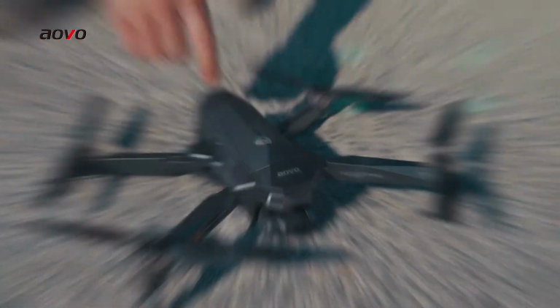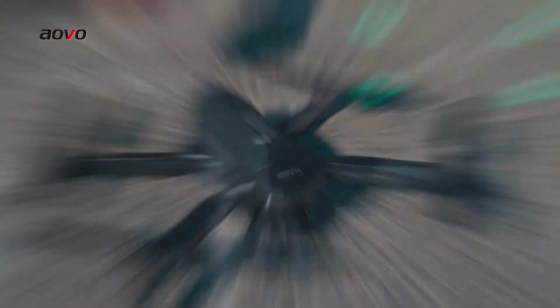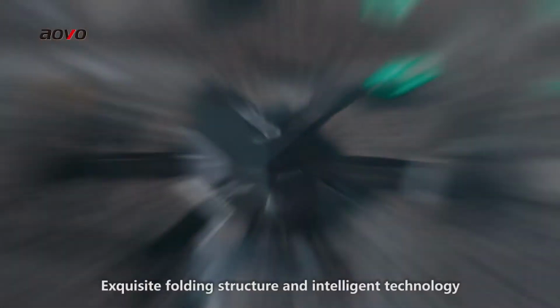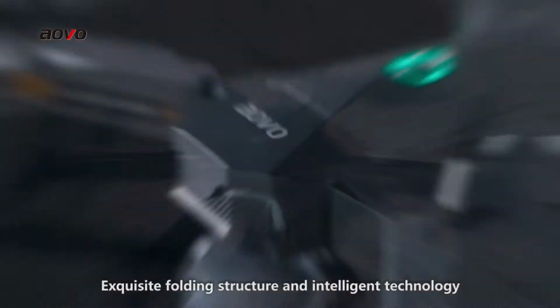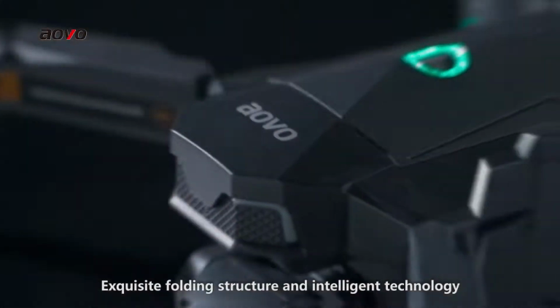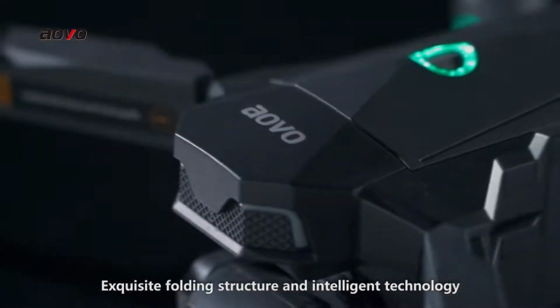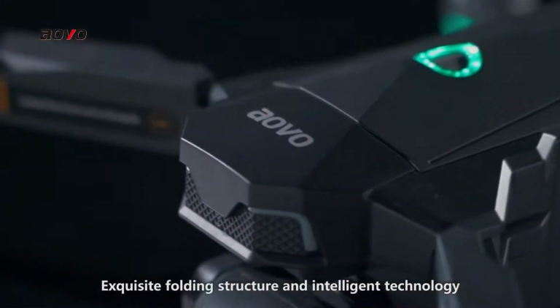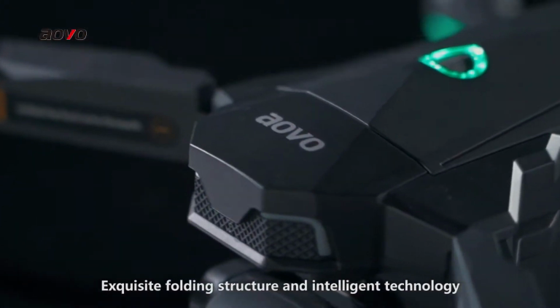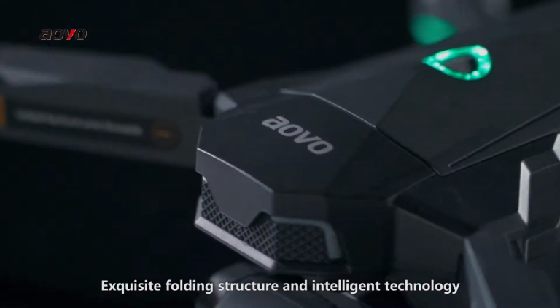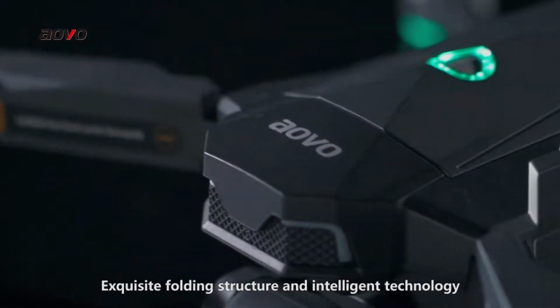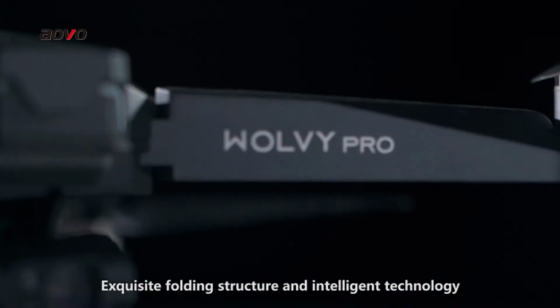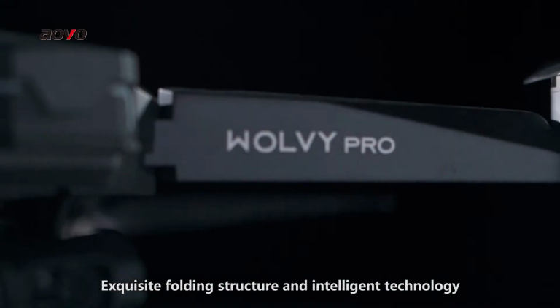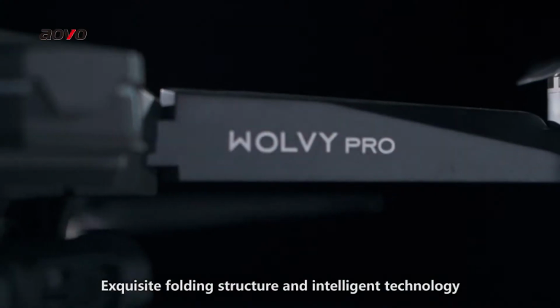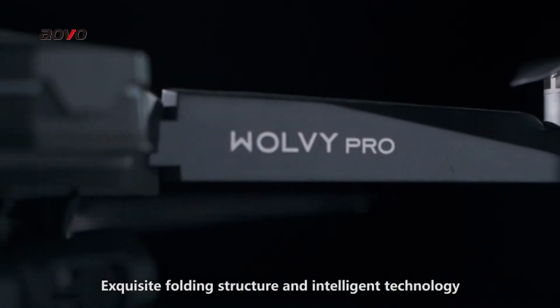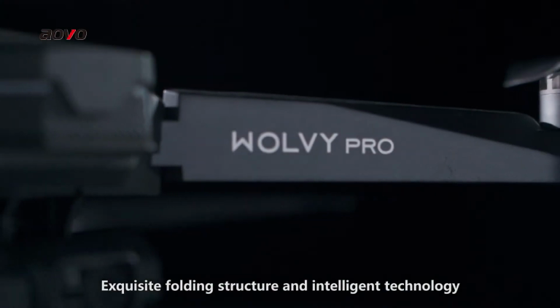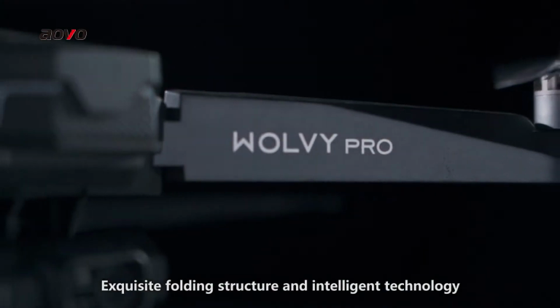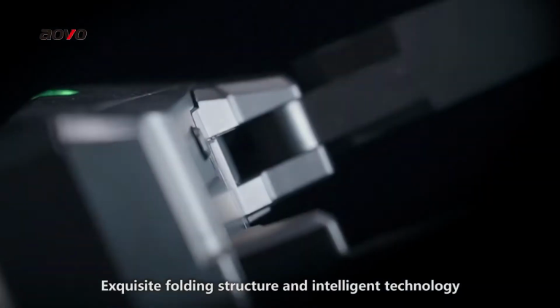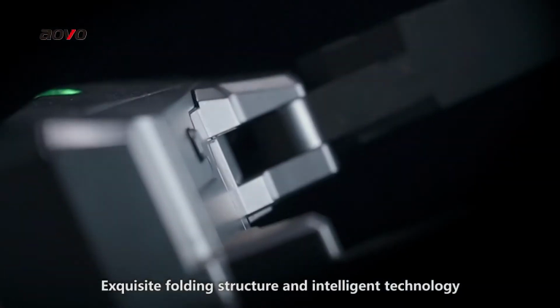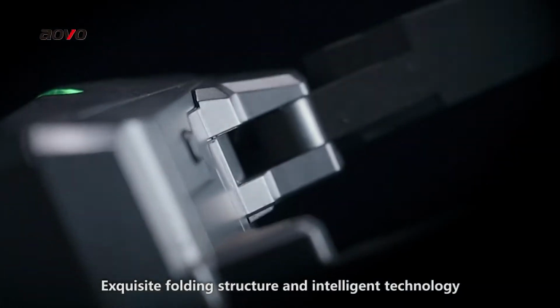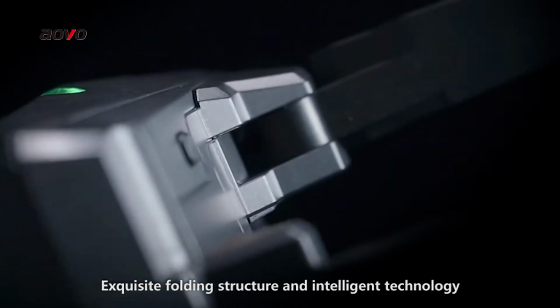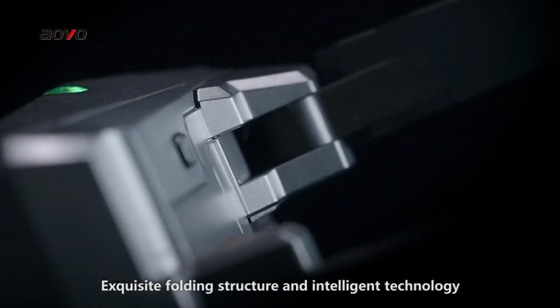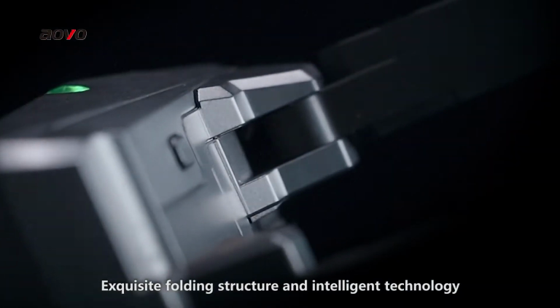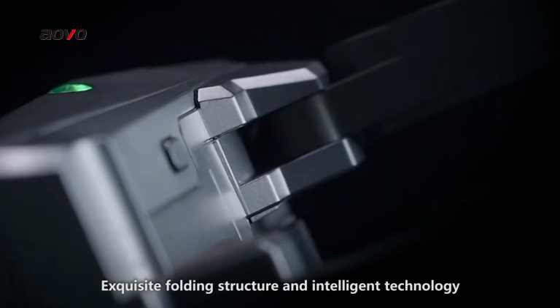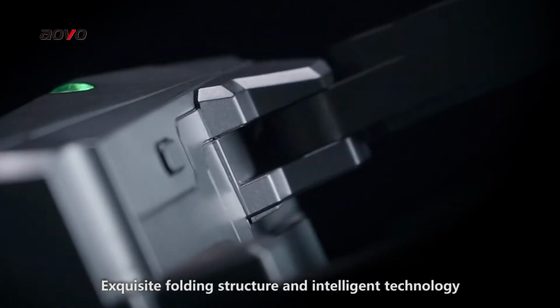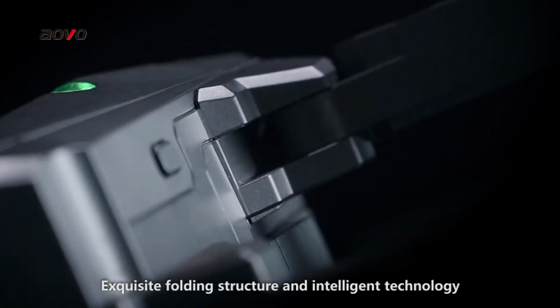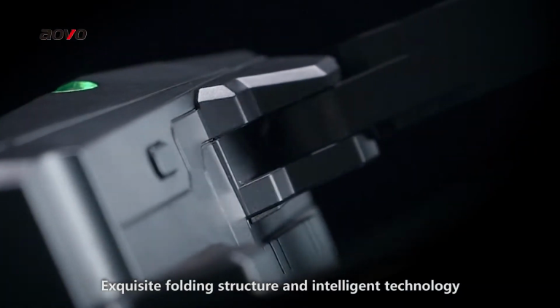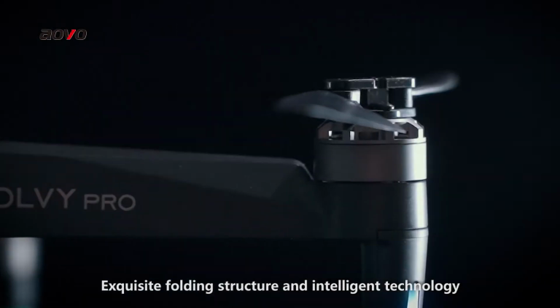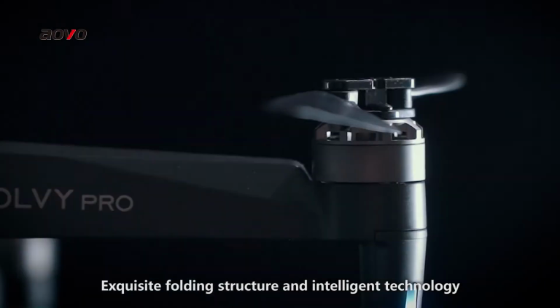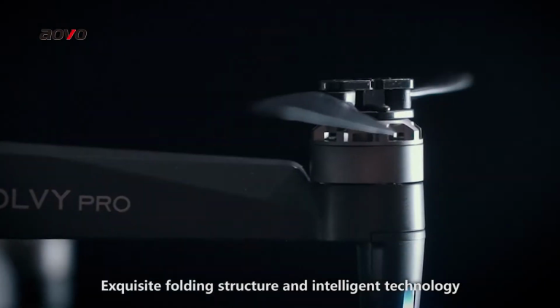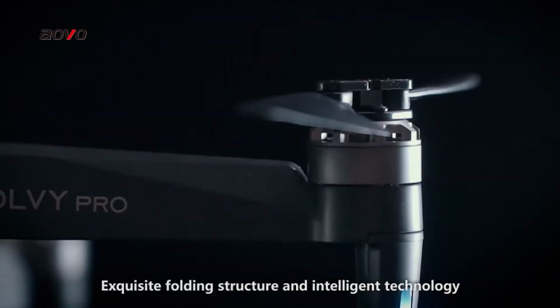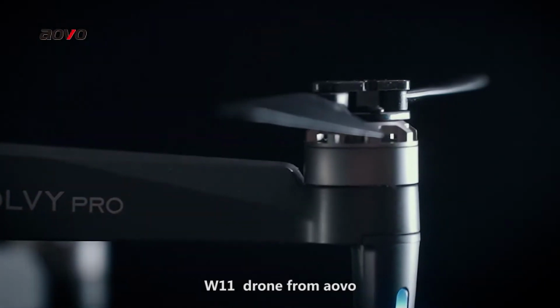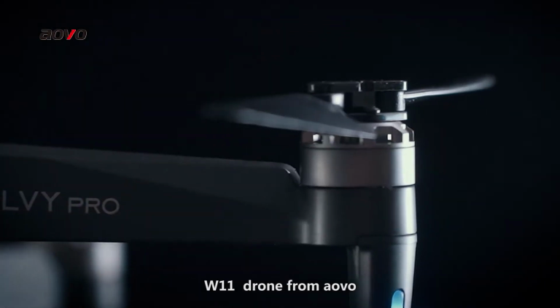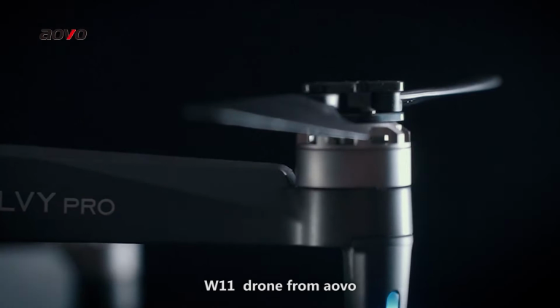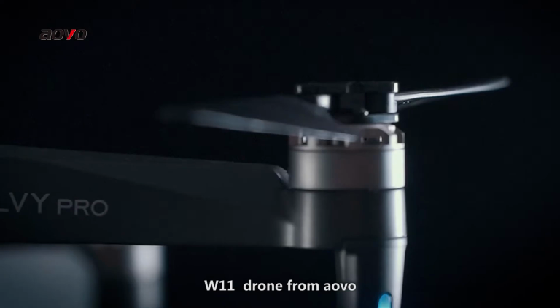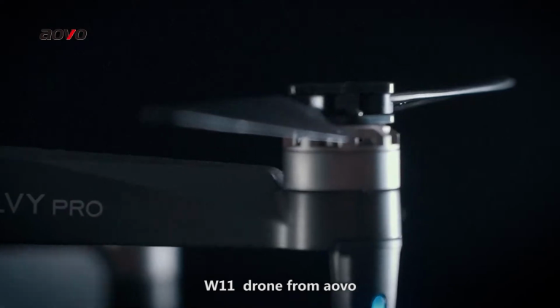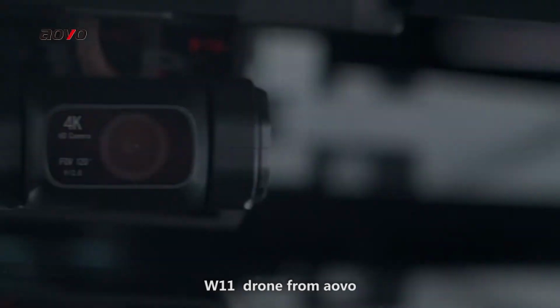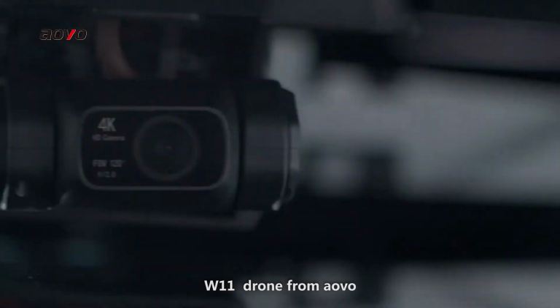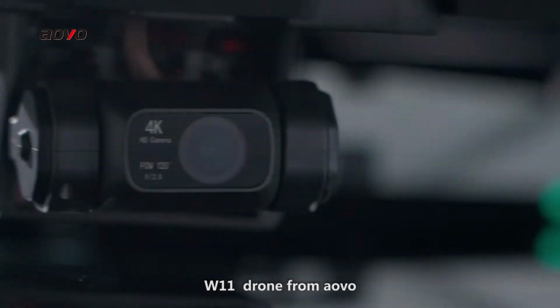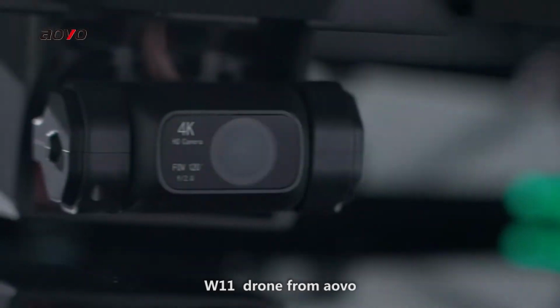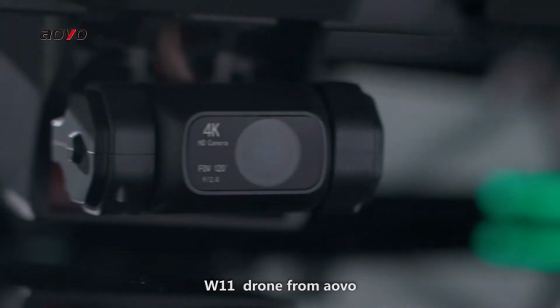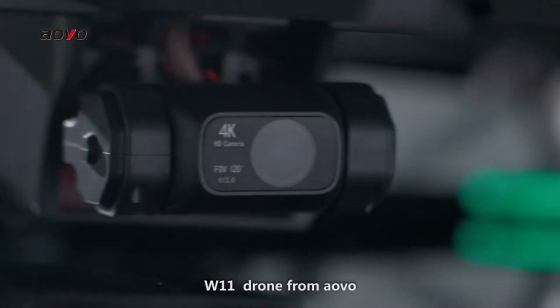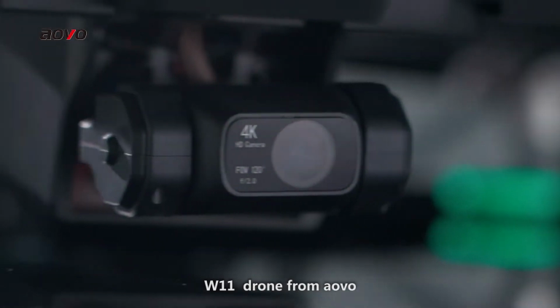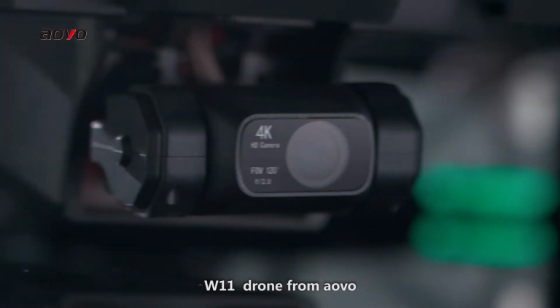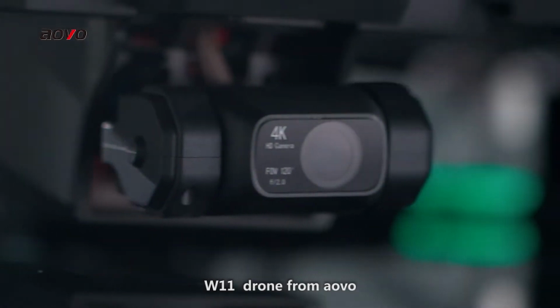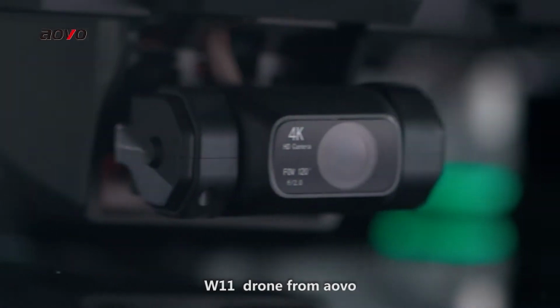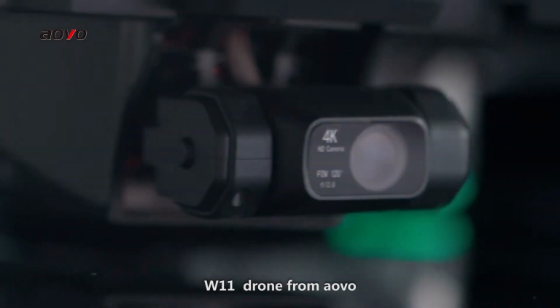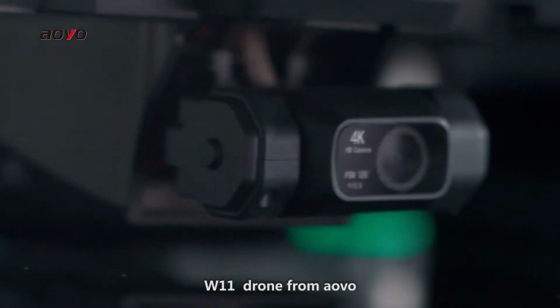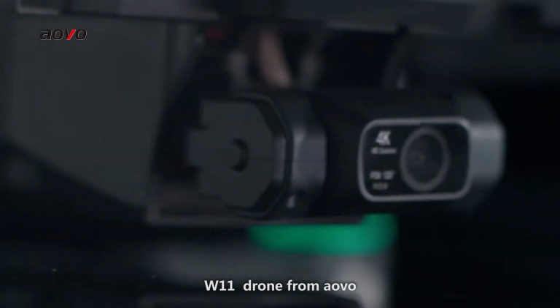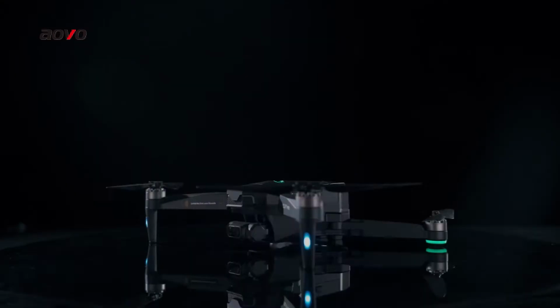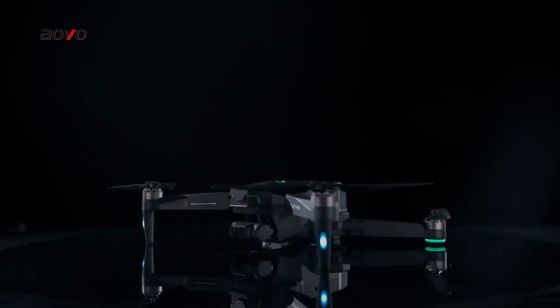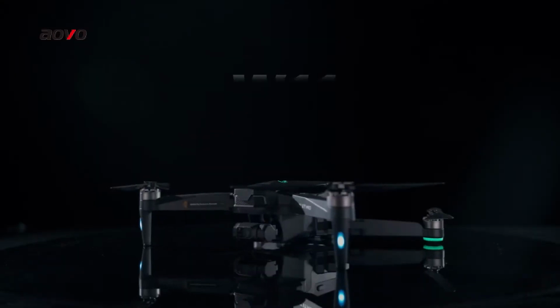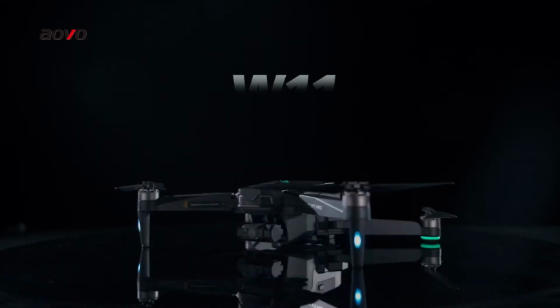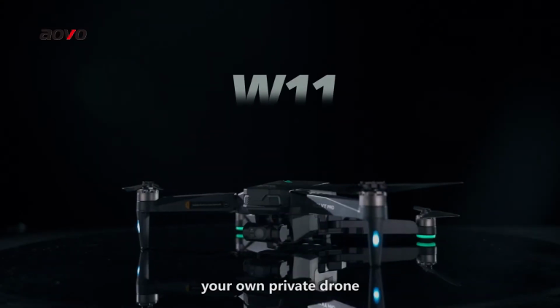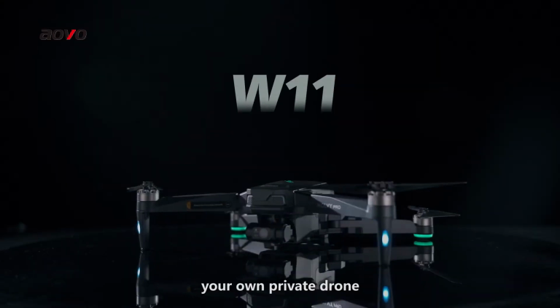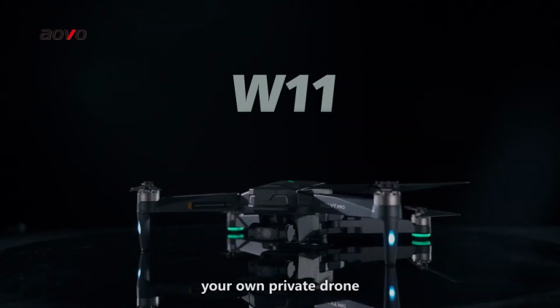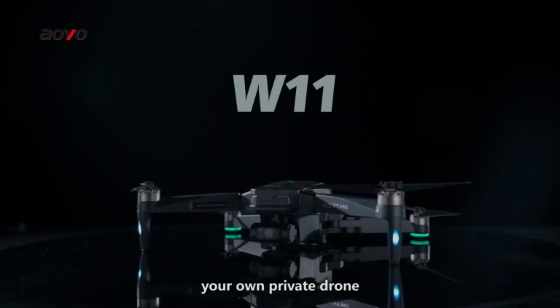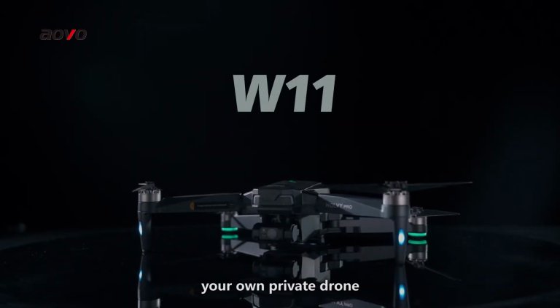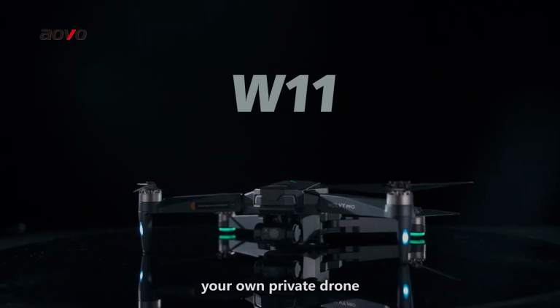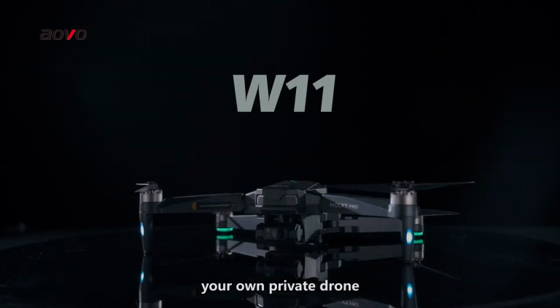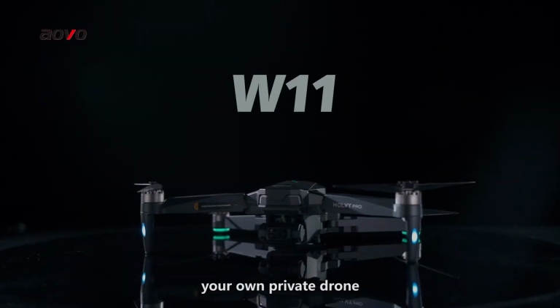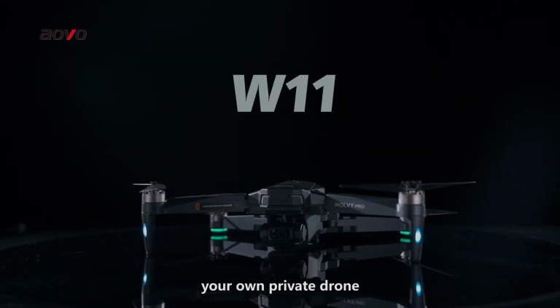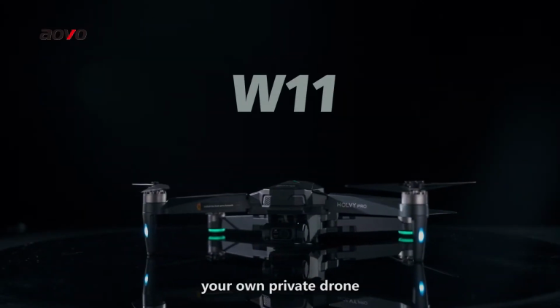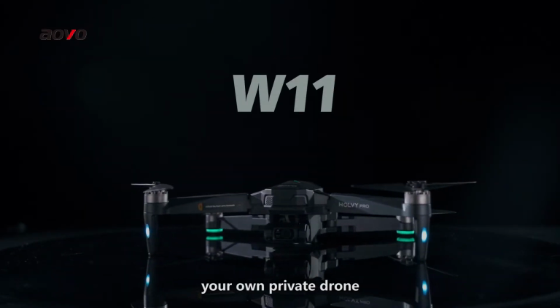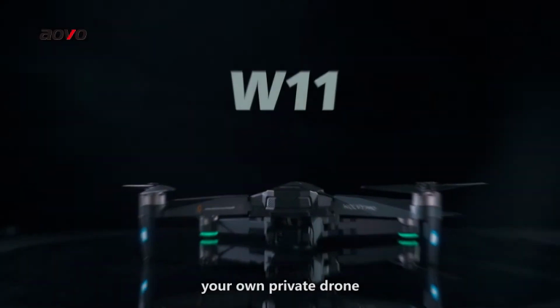Exquisite folding structure and intelligent technology. W11 drone for Alvo, your home private drone.